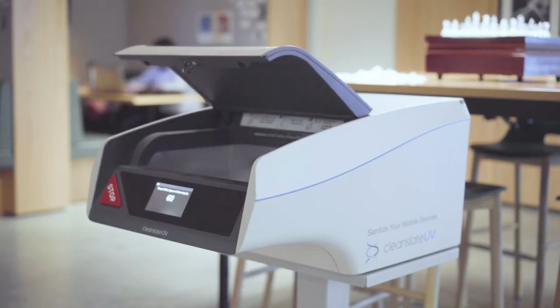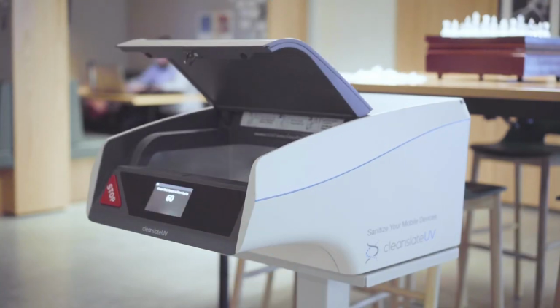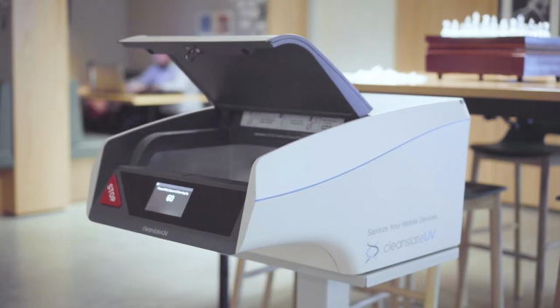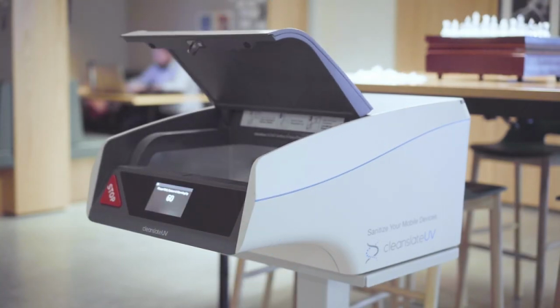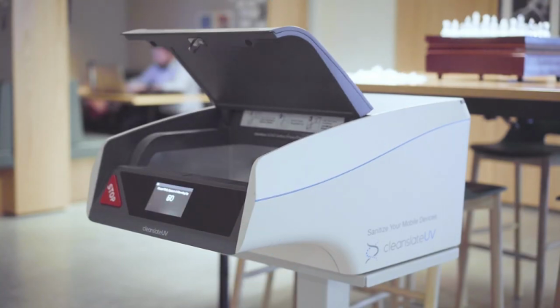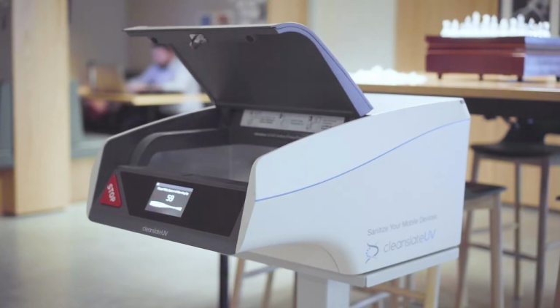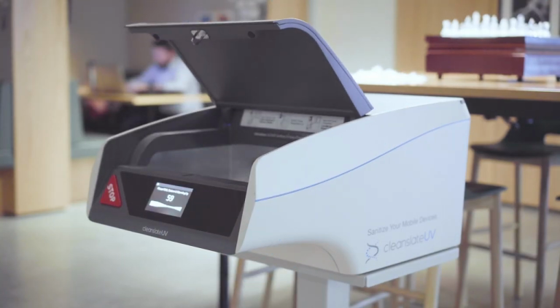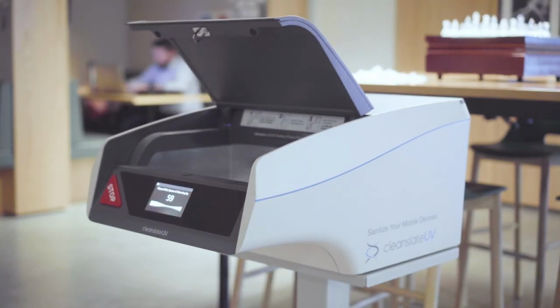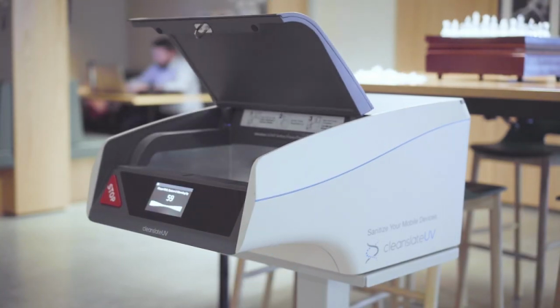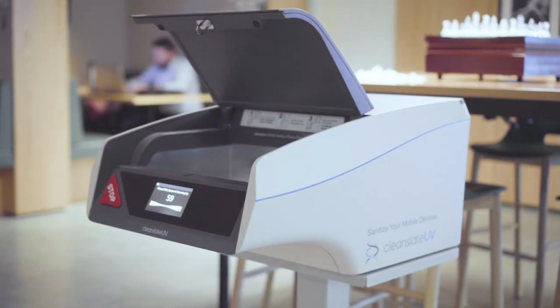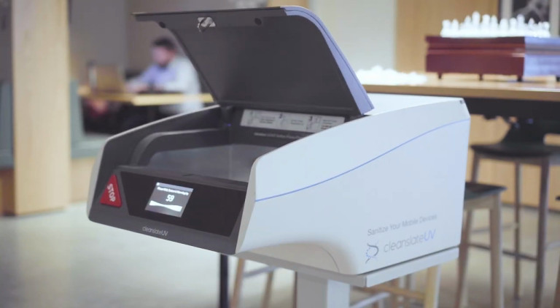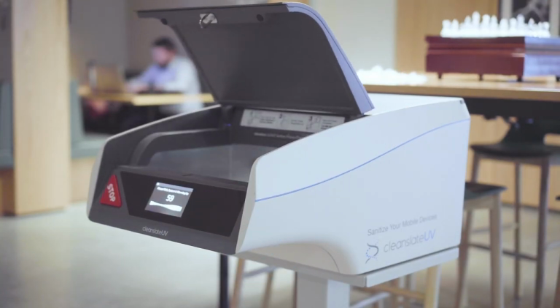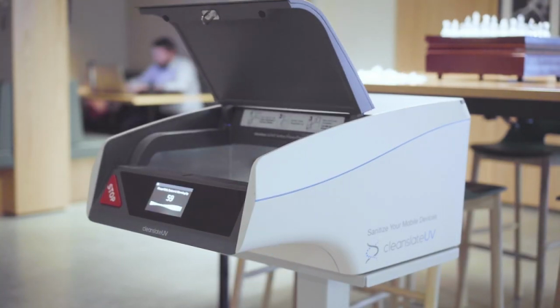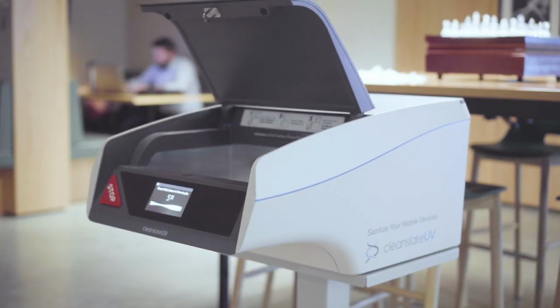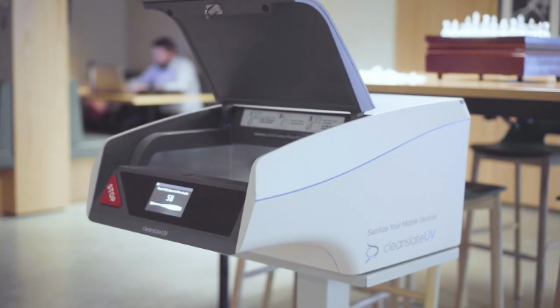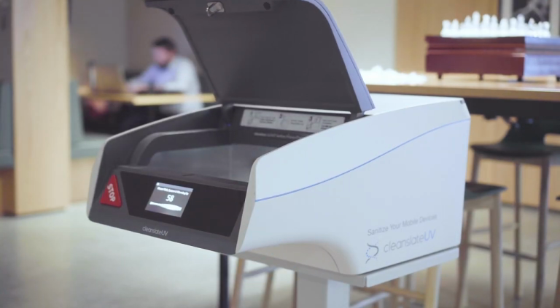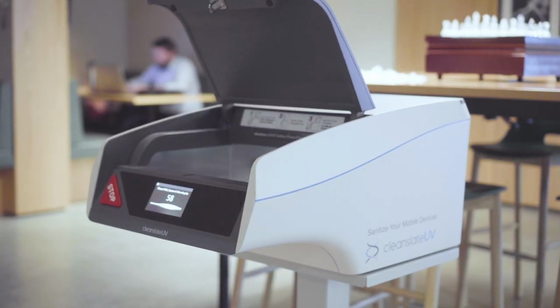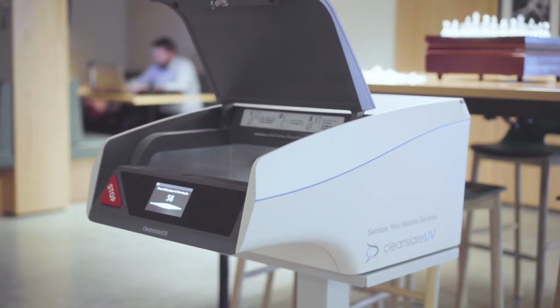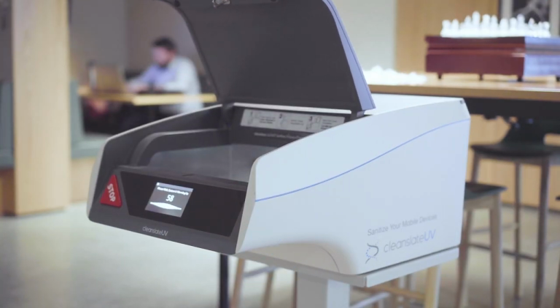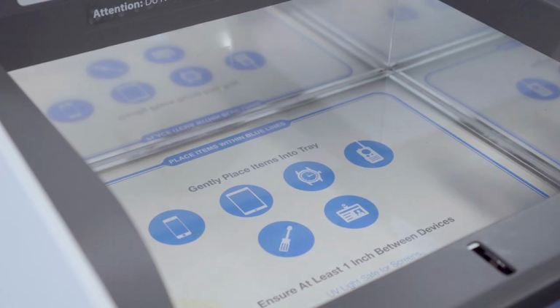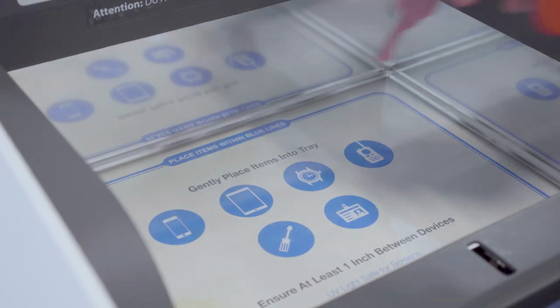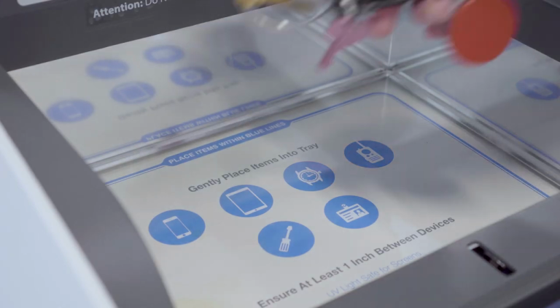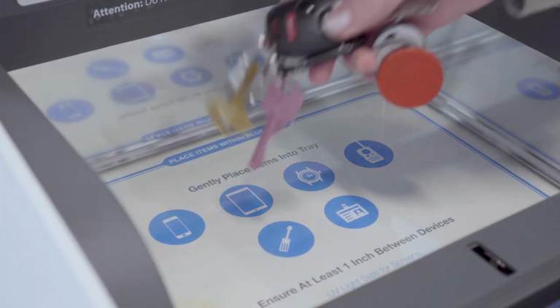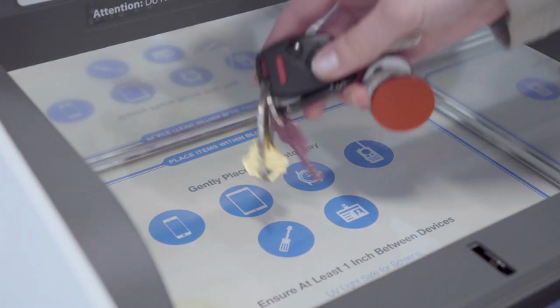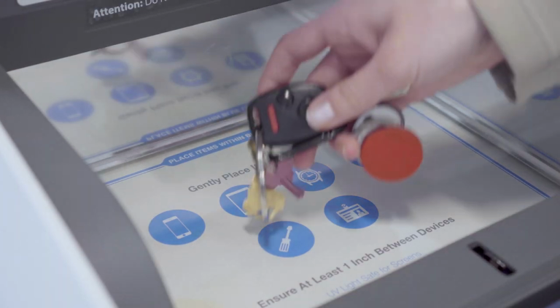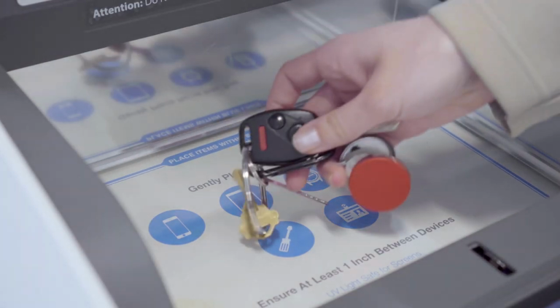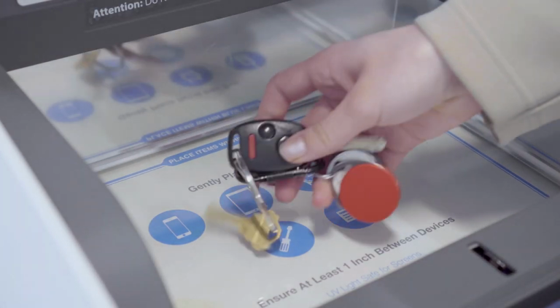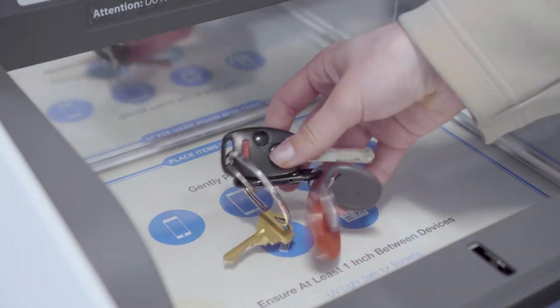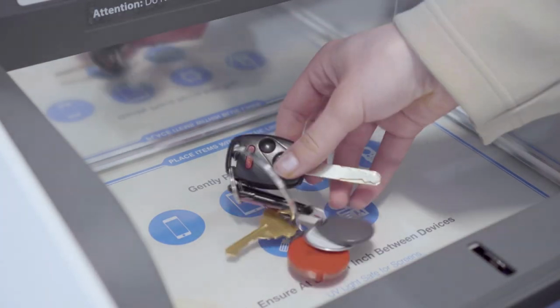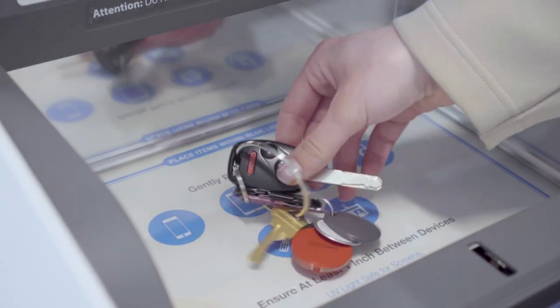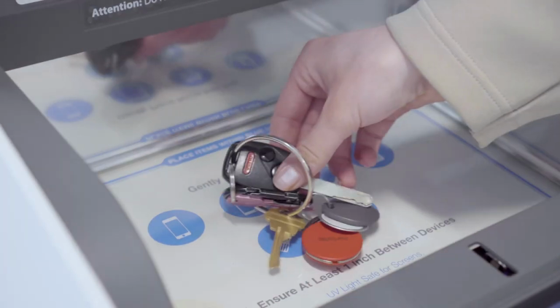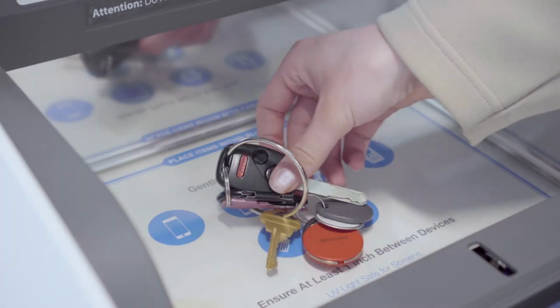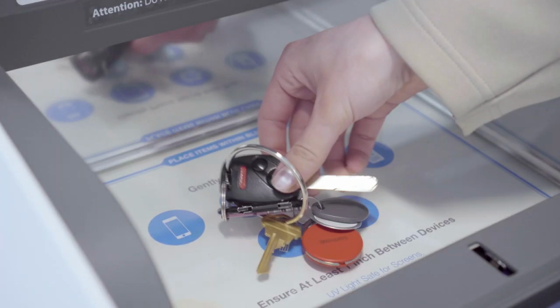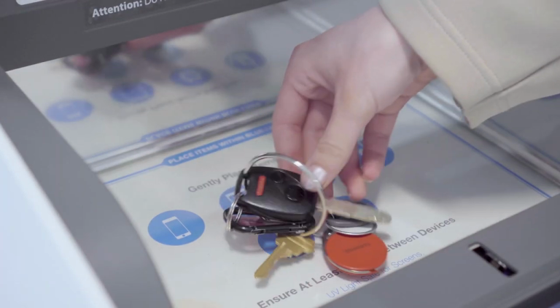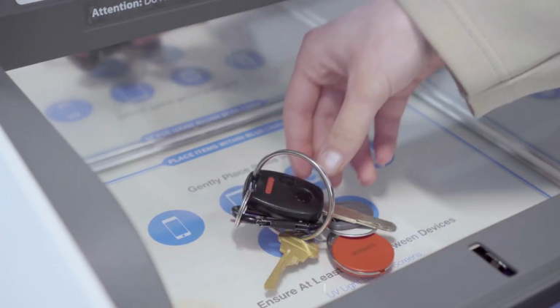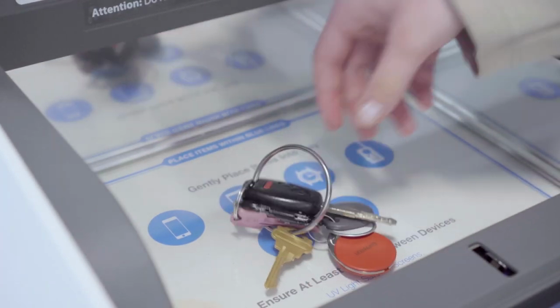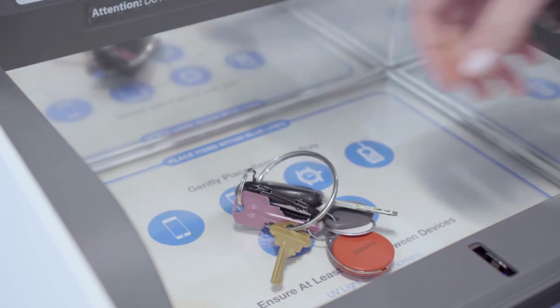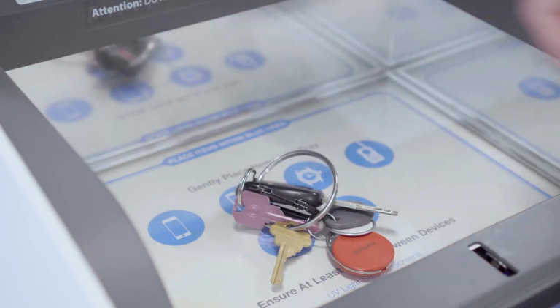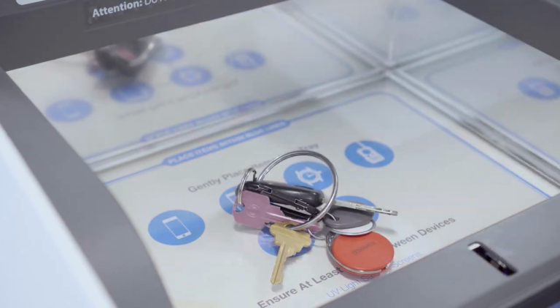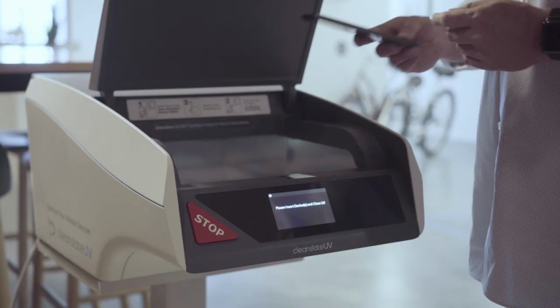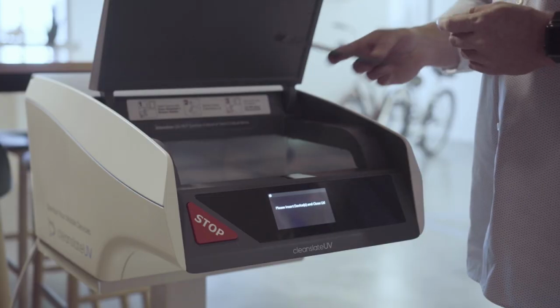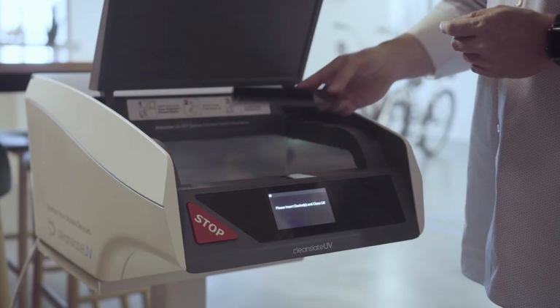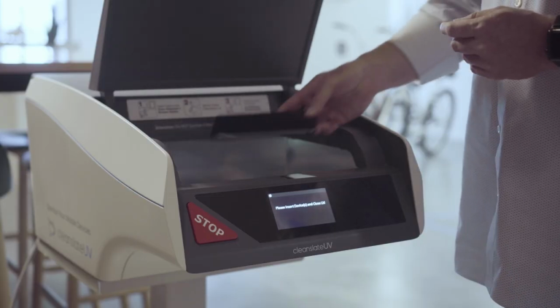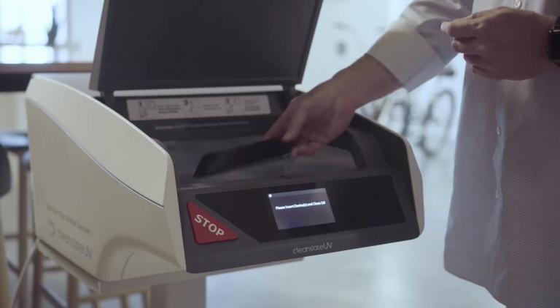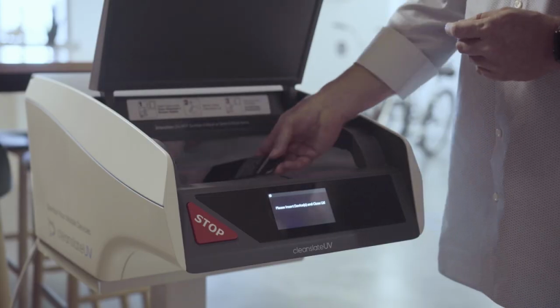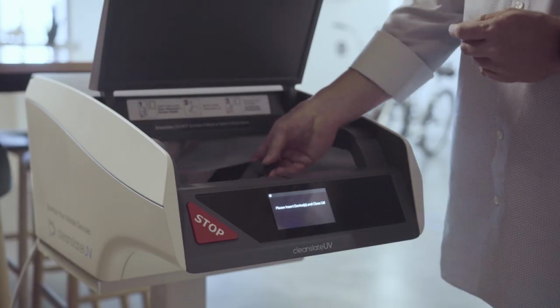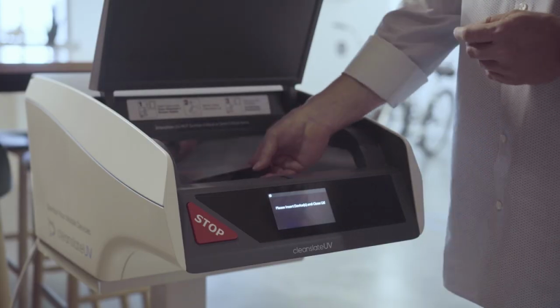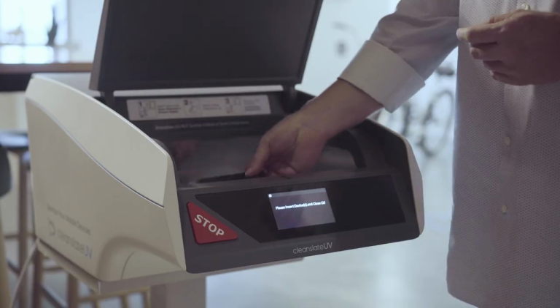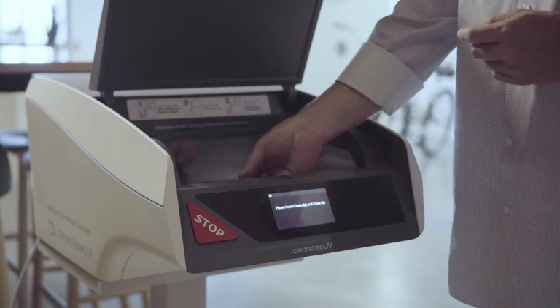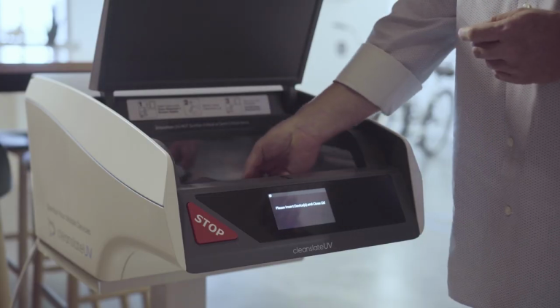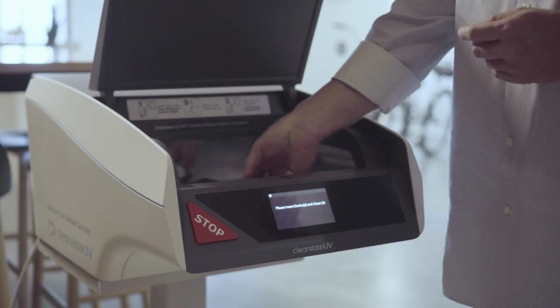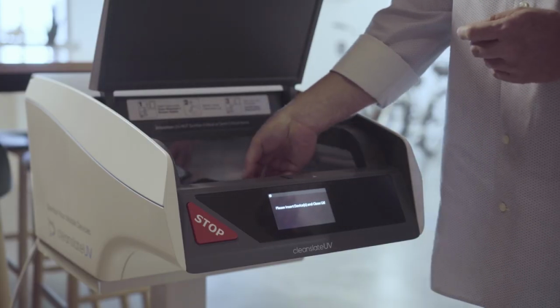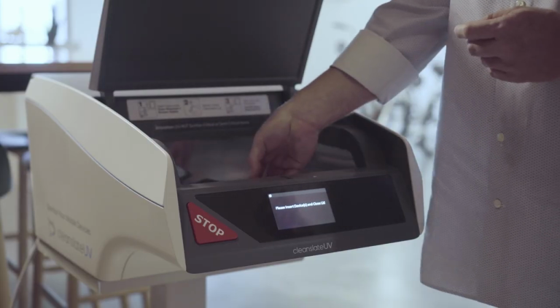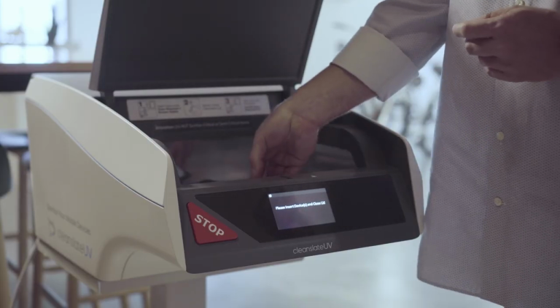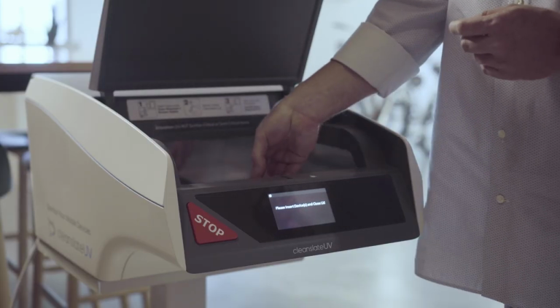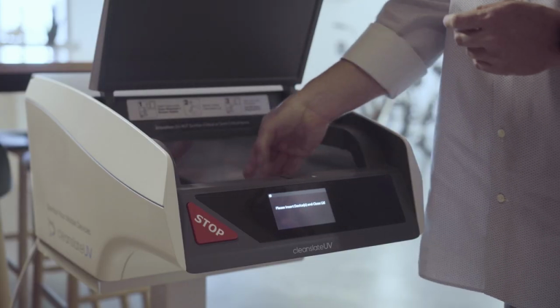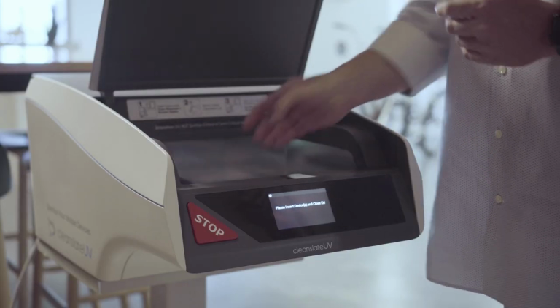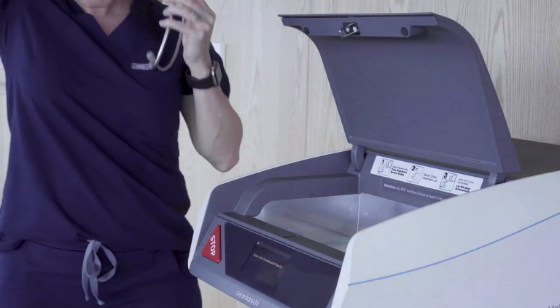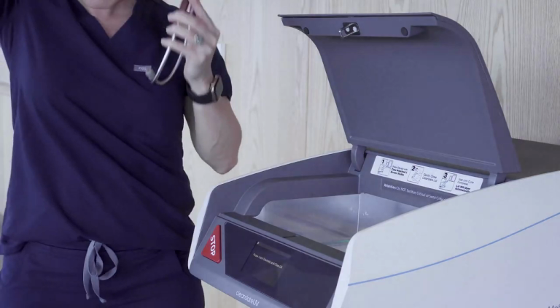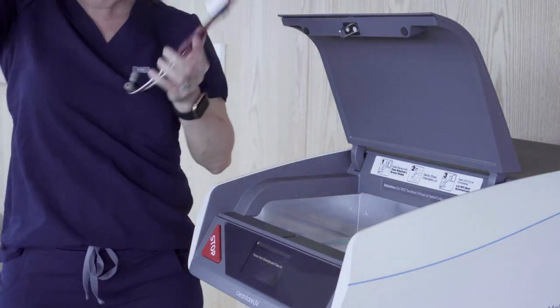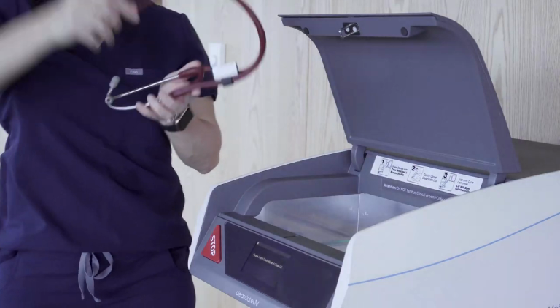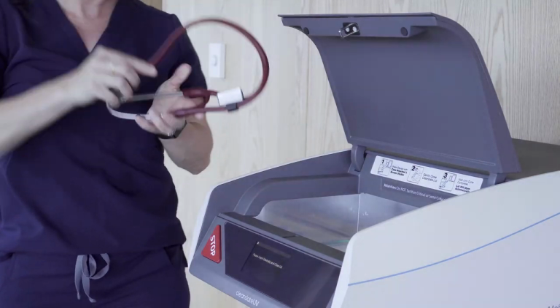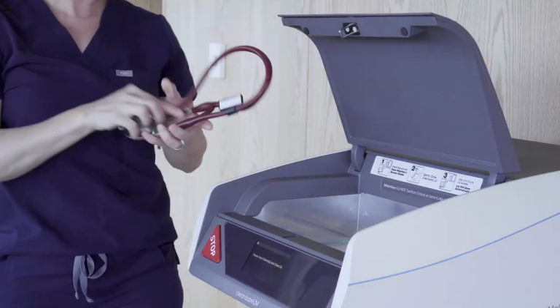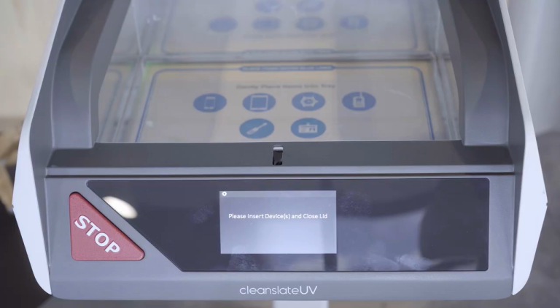Simply put the items such as your phone, tablet, watch, and other hard-to-clean portable items into the CleanSlate.